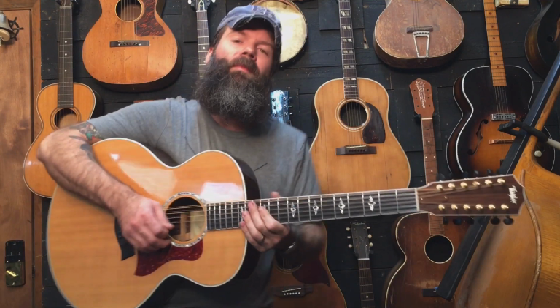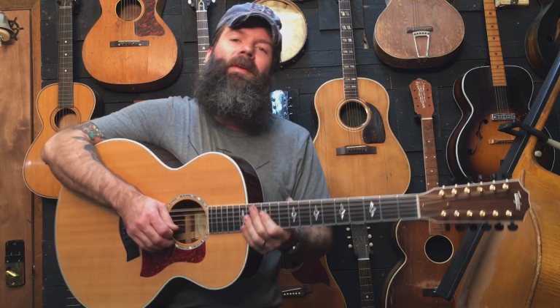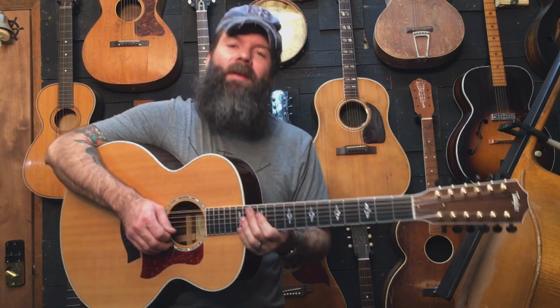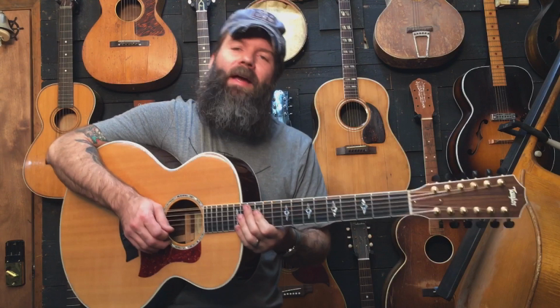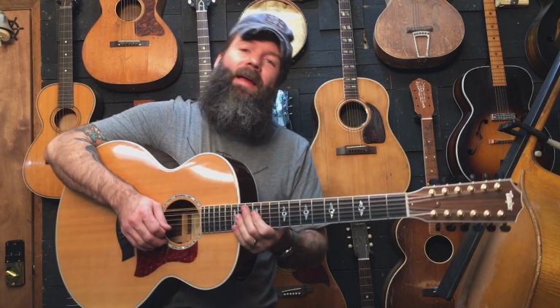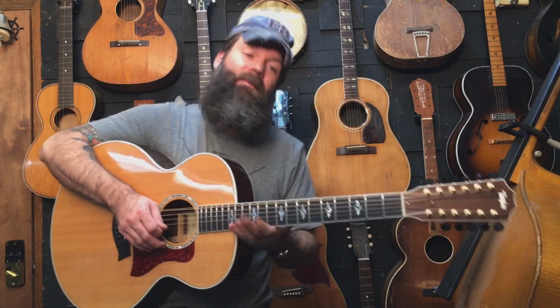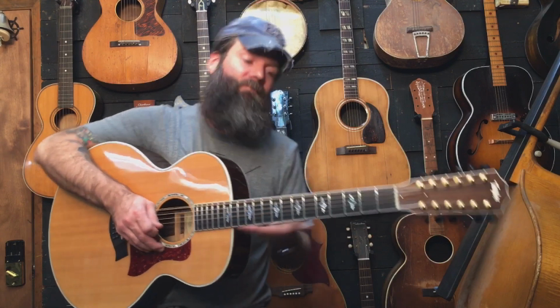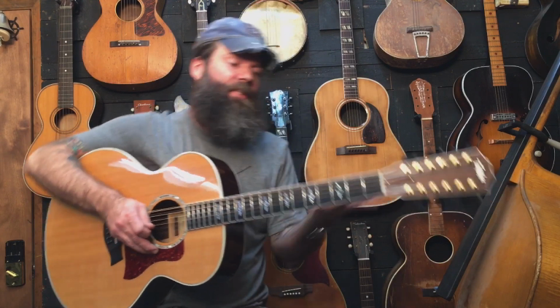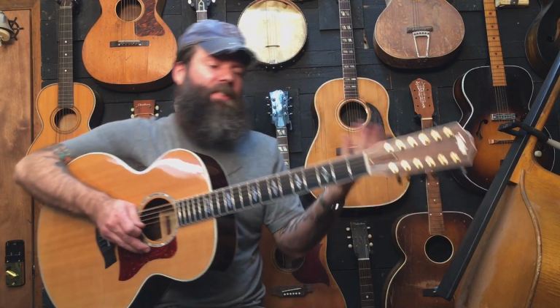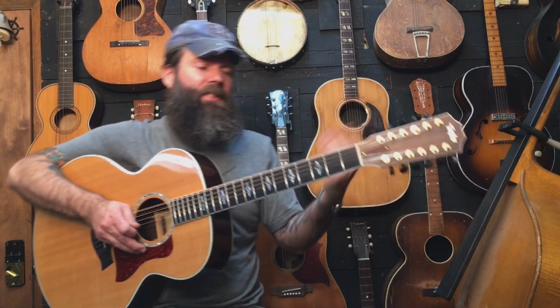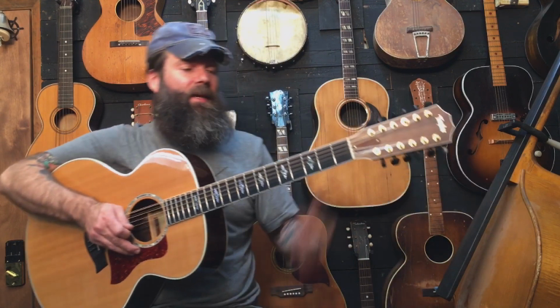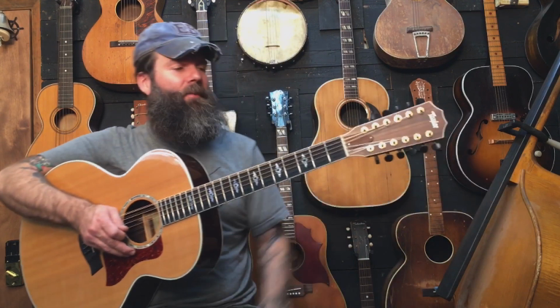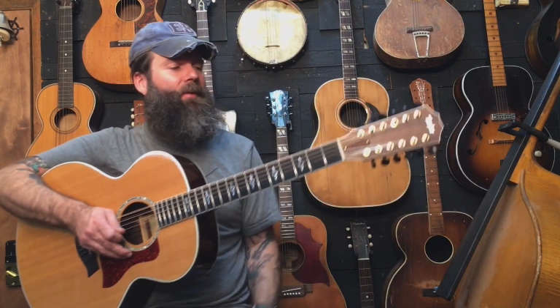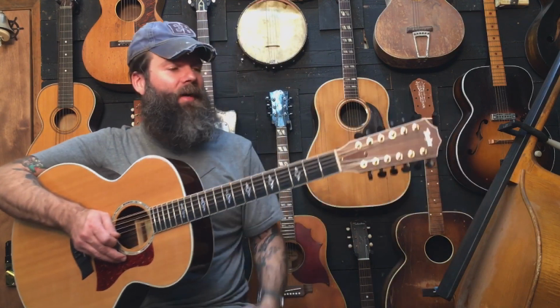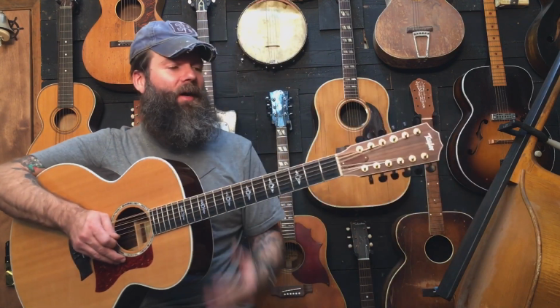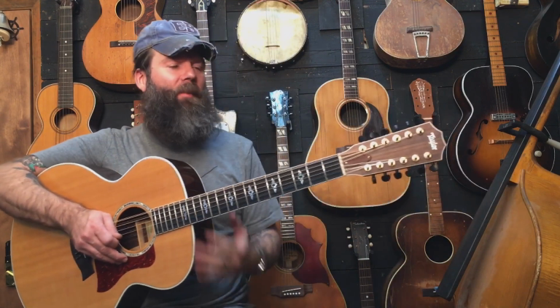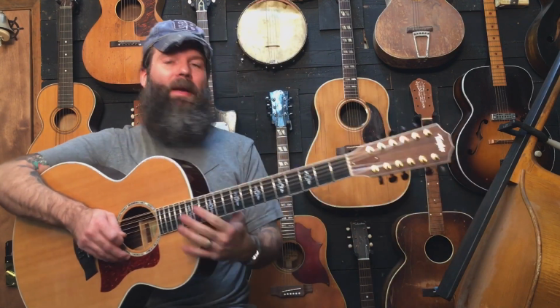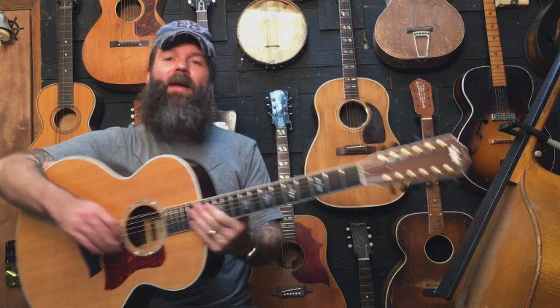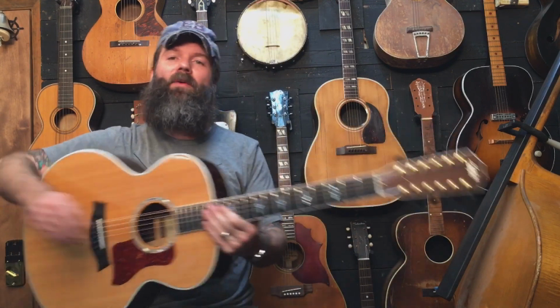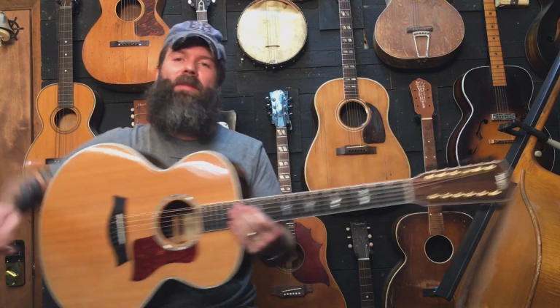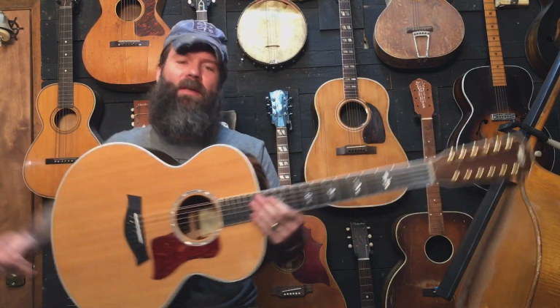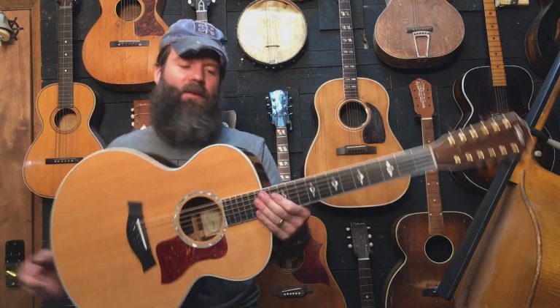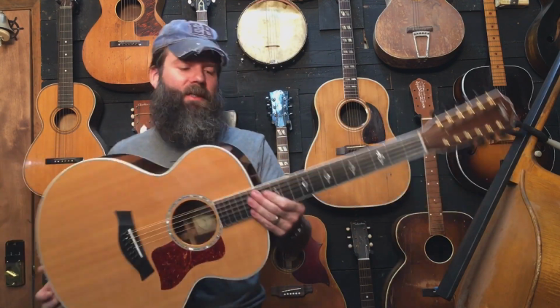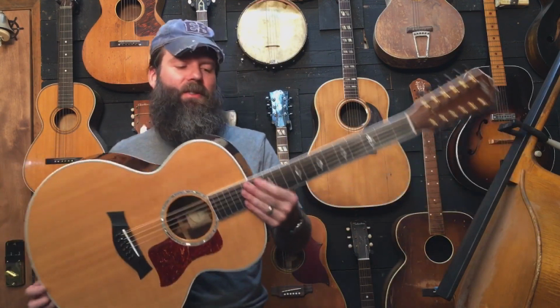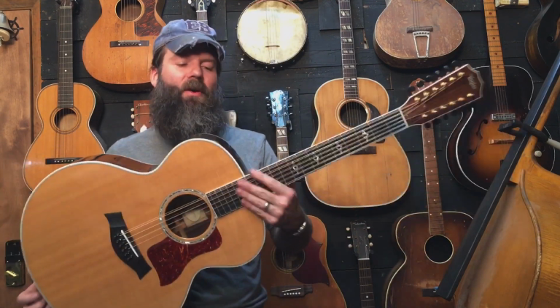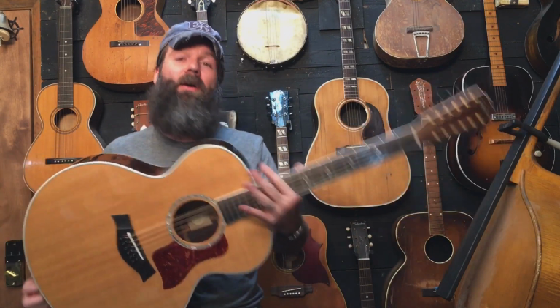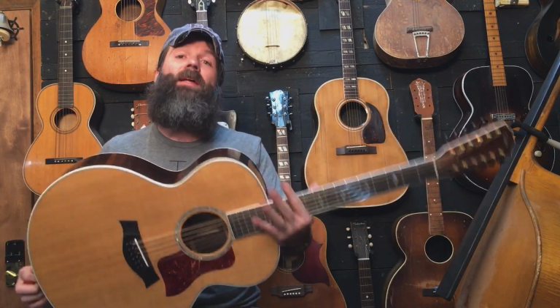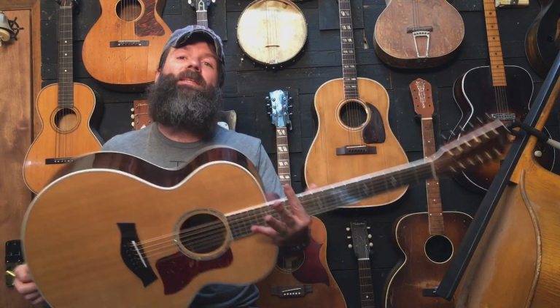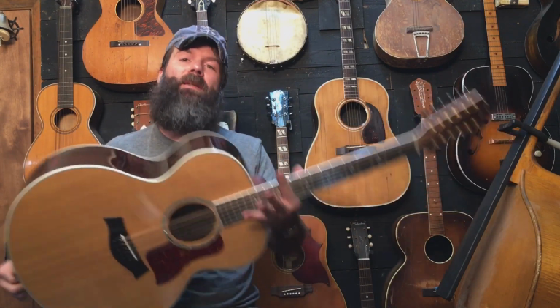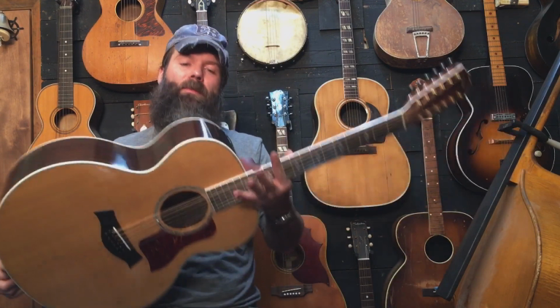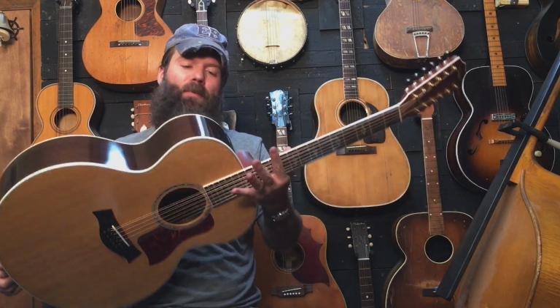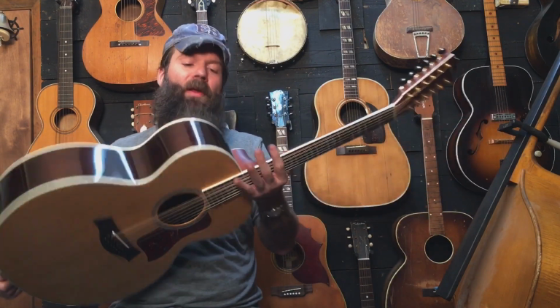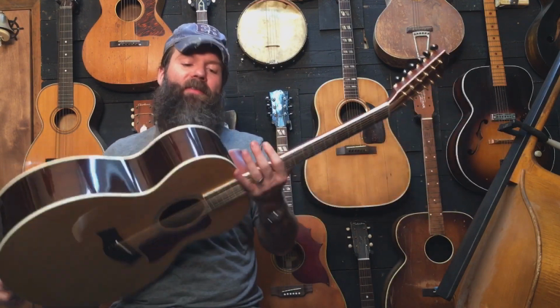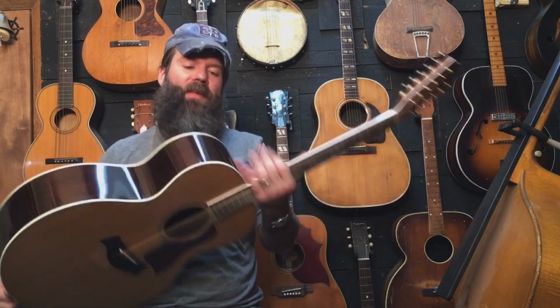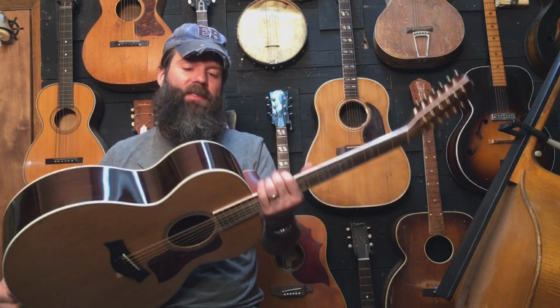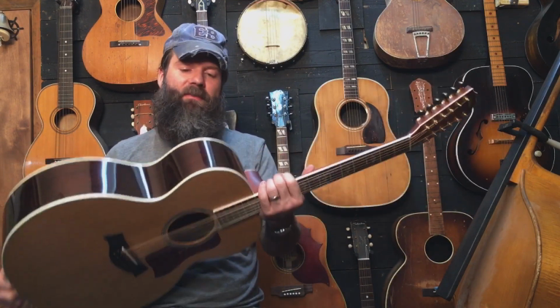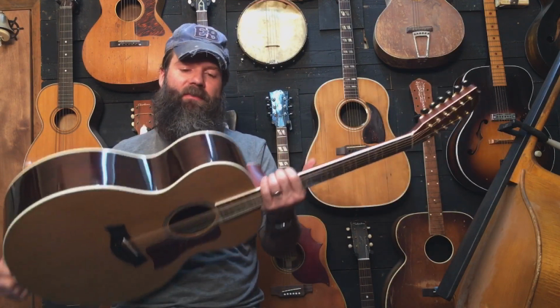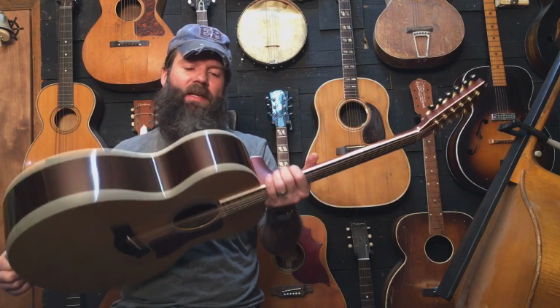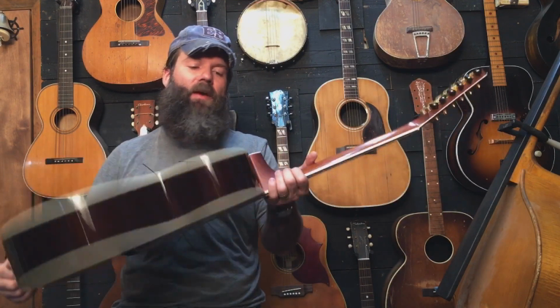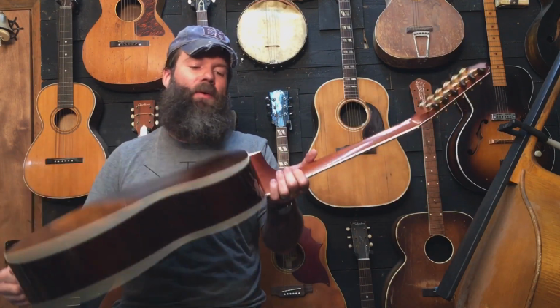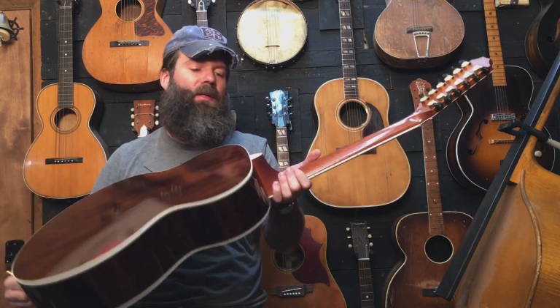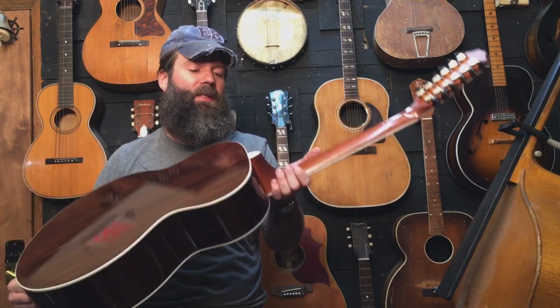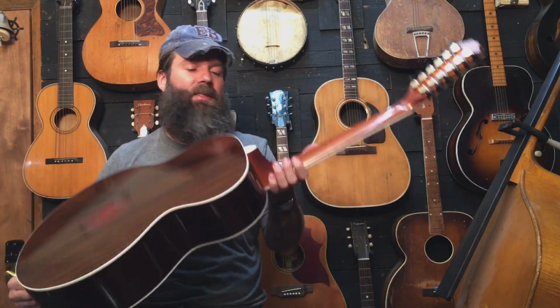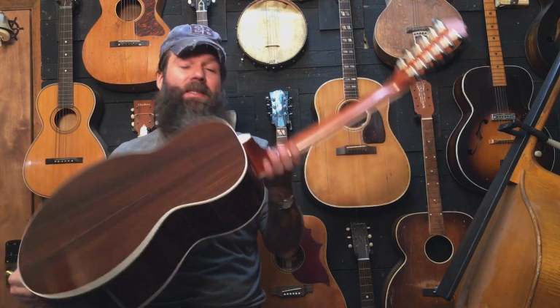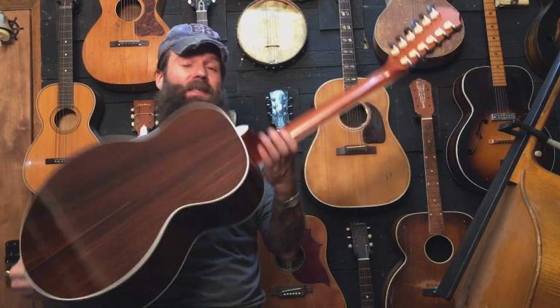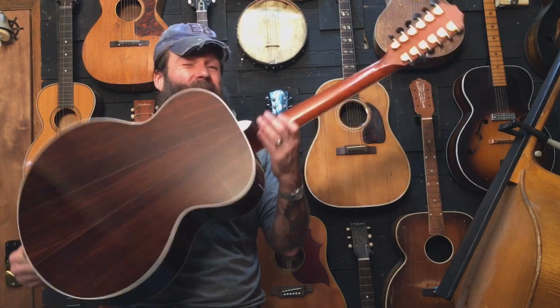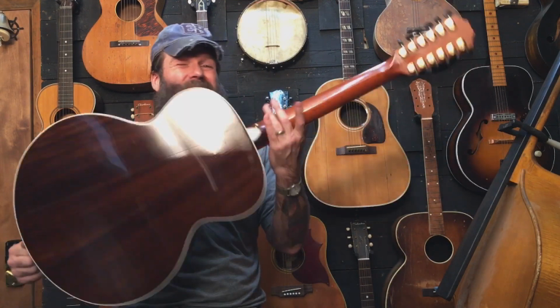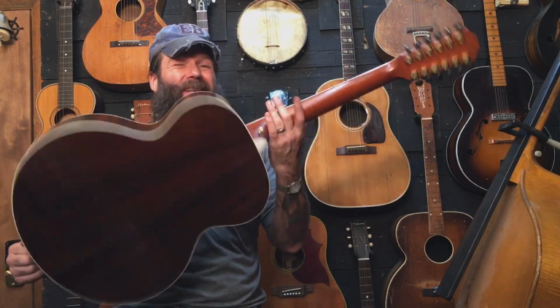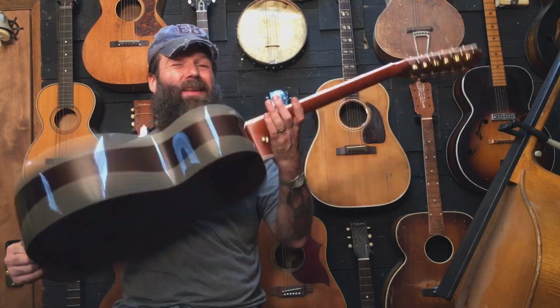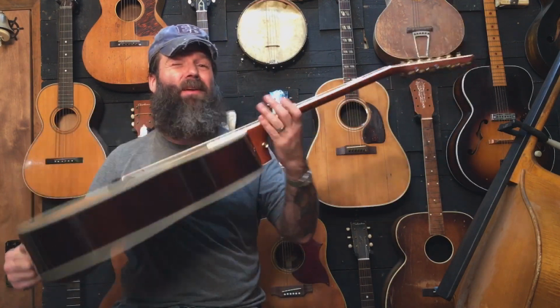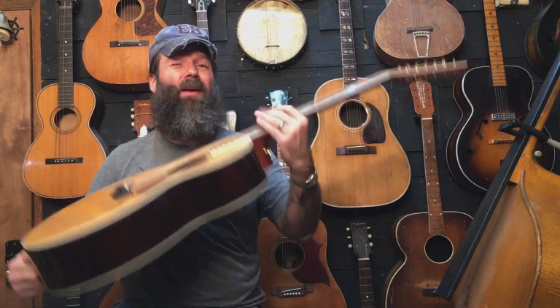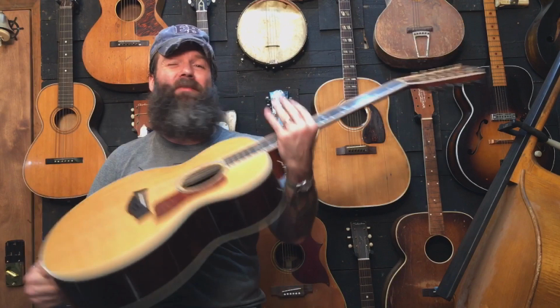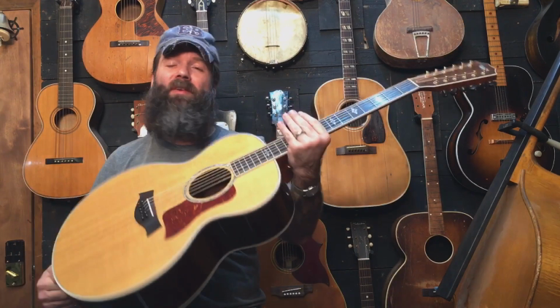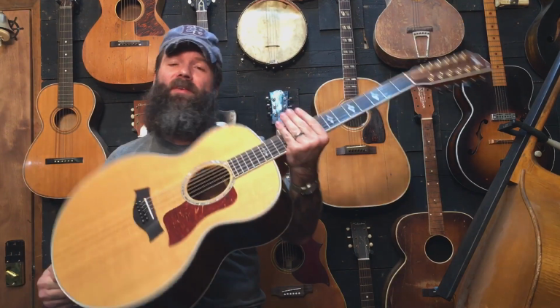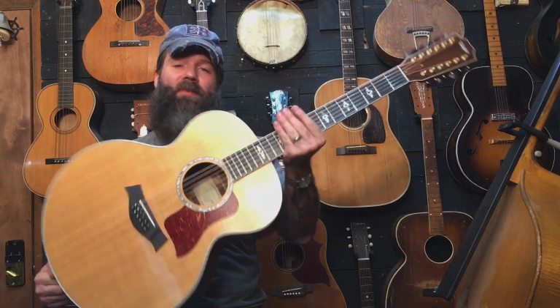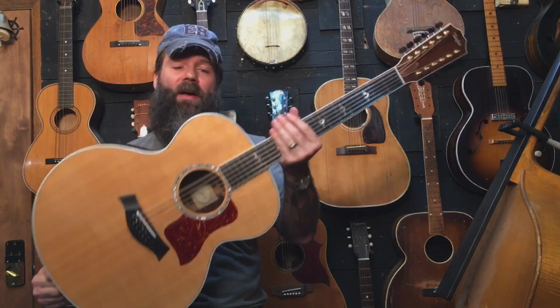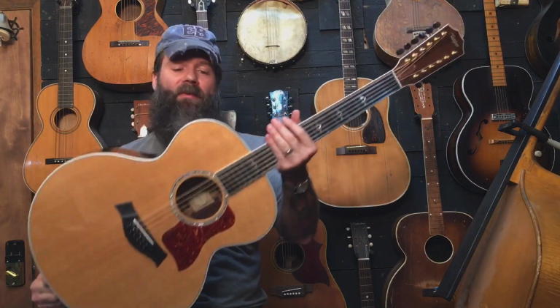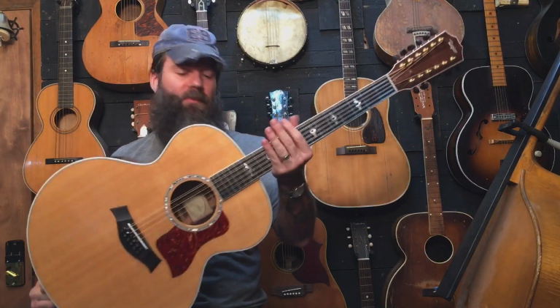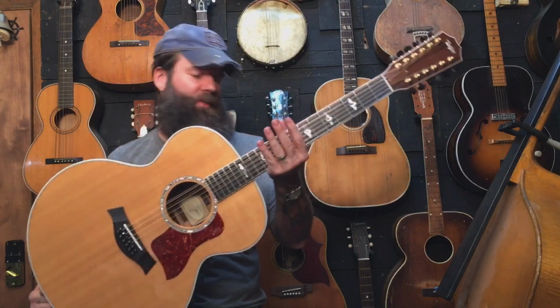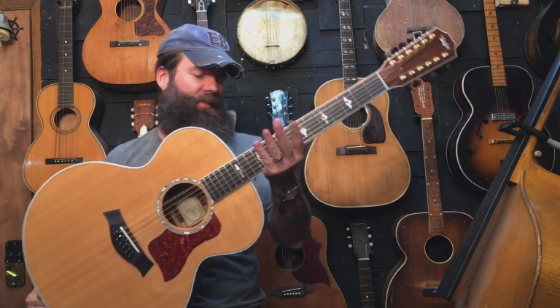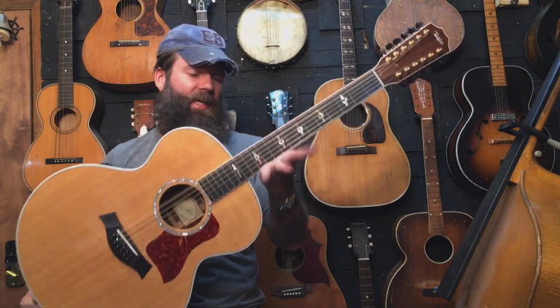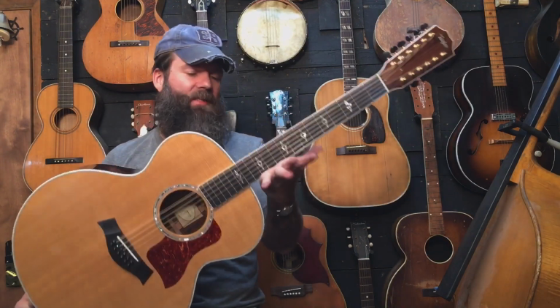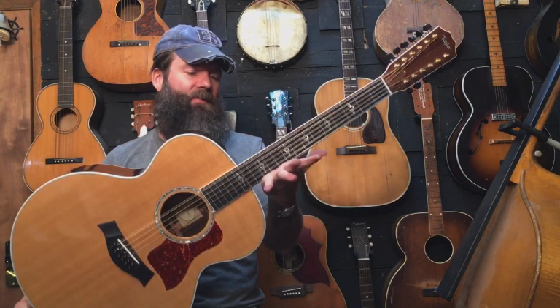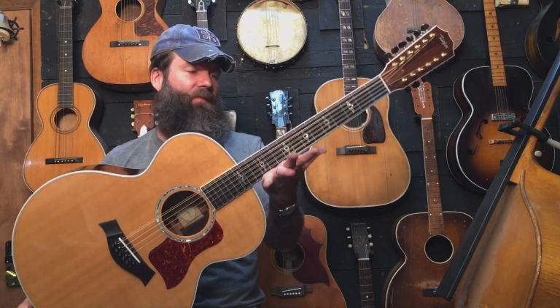Hey, this is Seb. I'm back with another guitar. I did a previous video on this. This is the Taylor 855 from 2004.